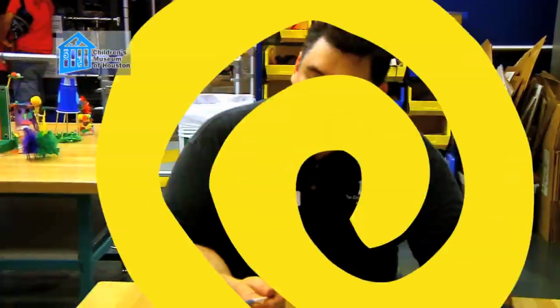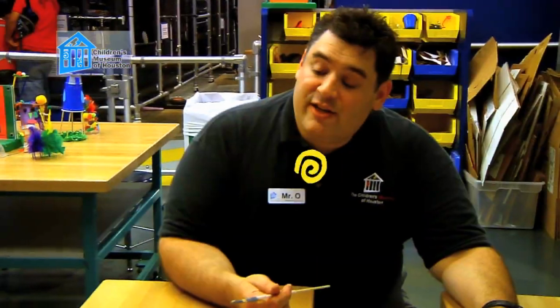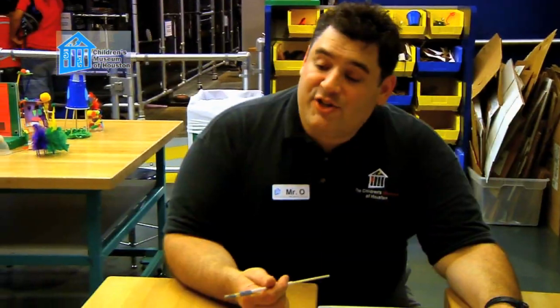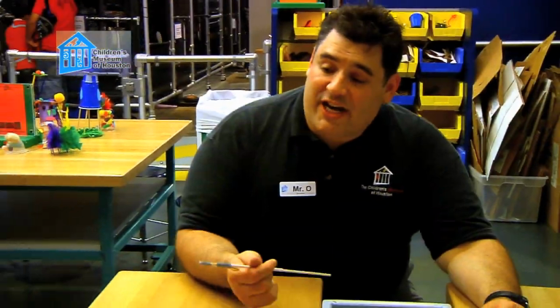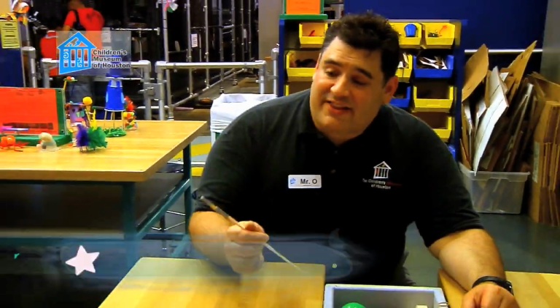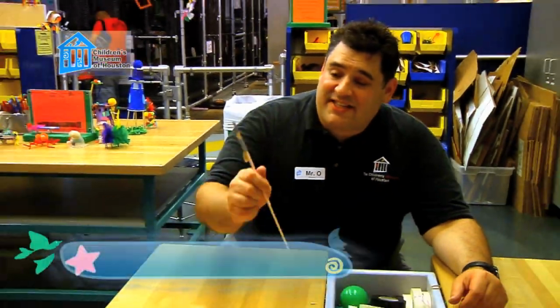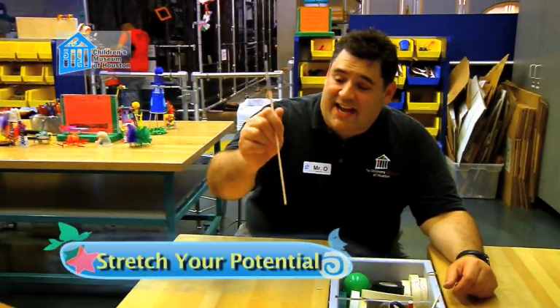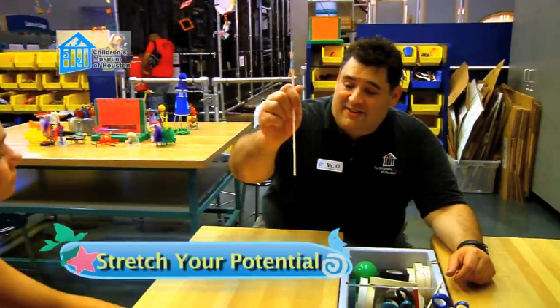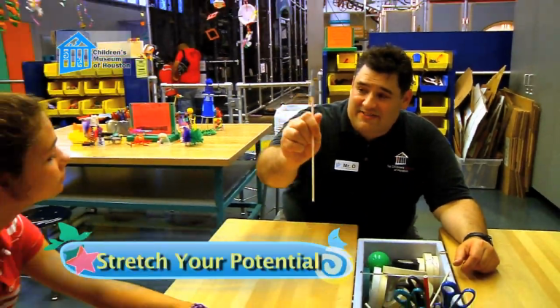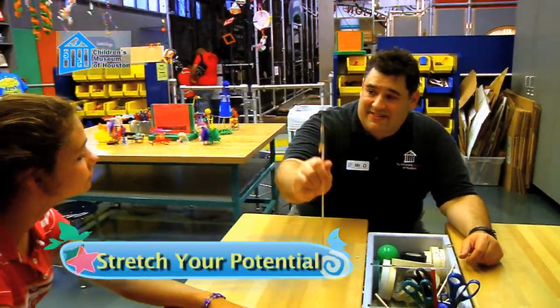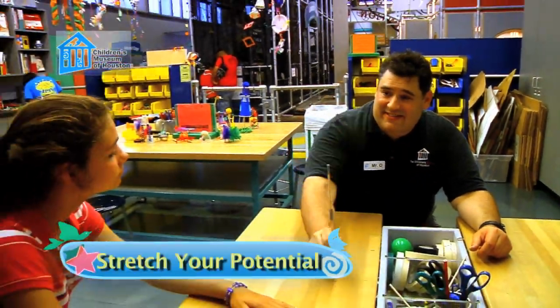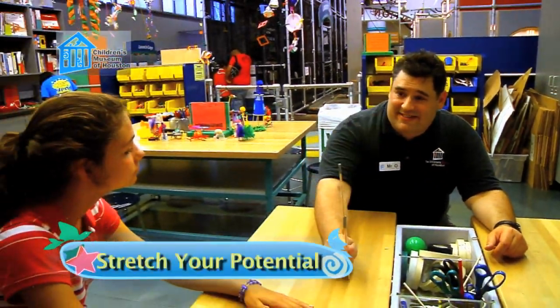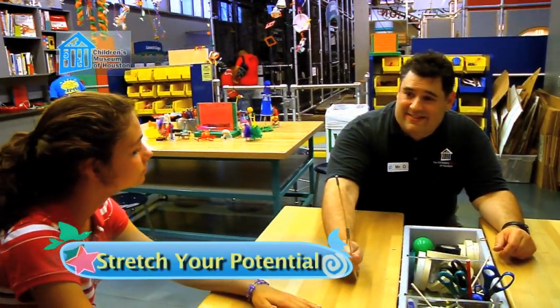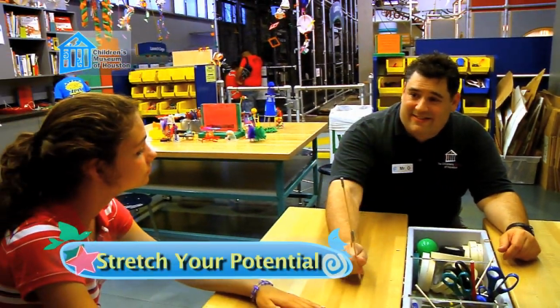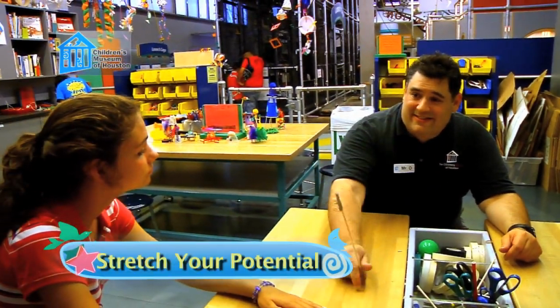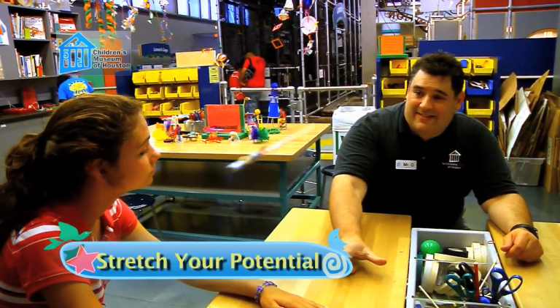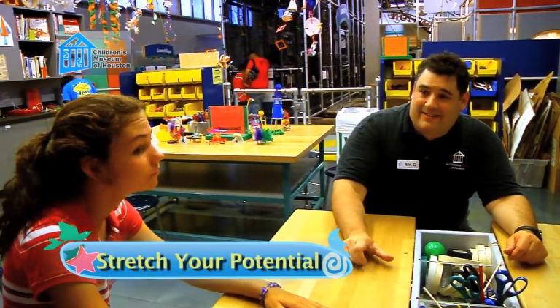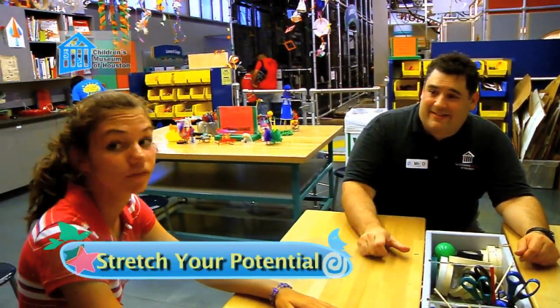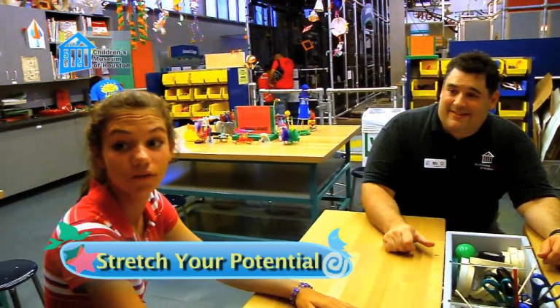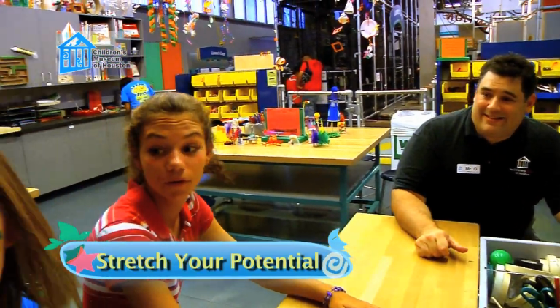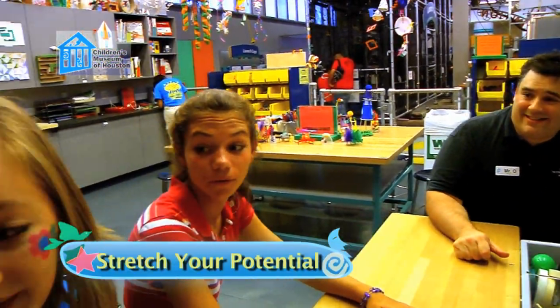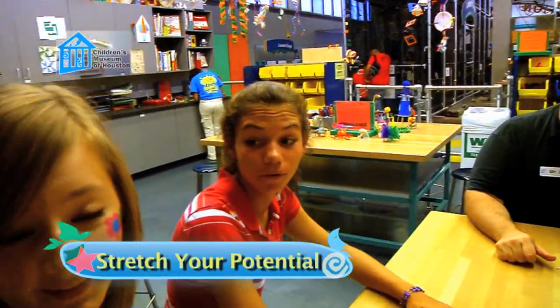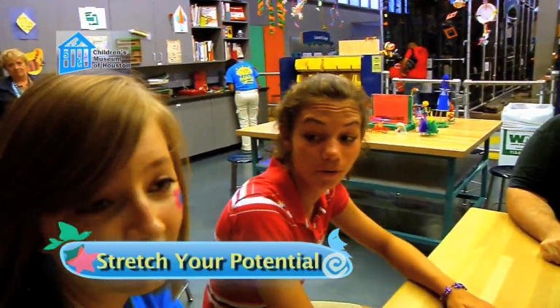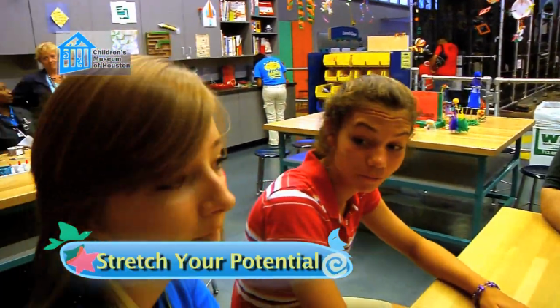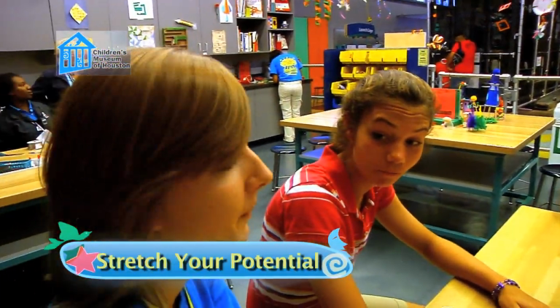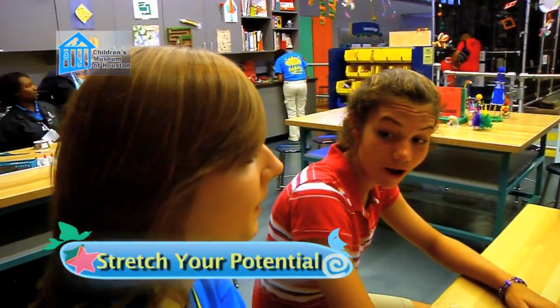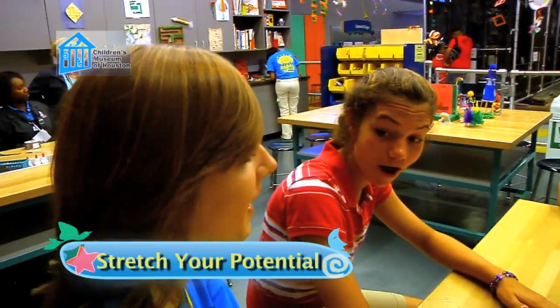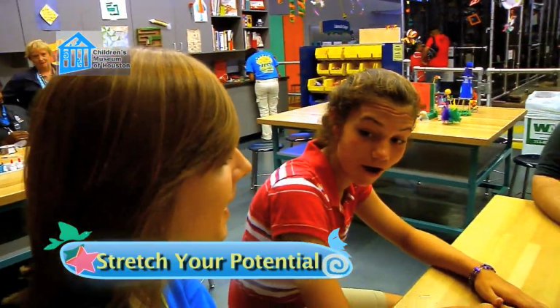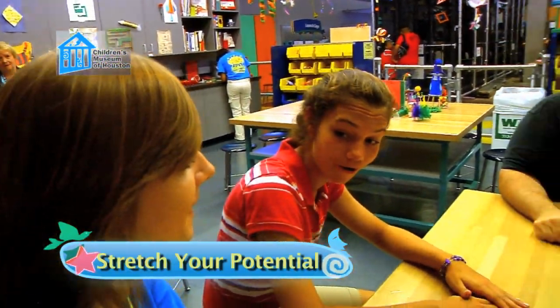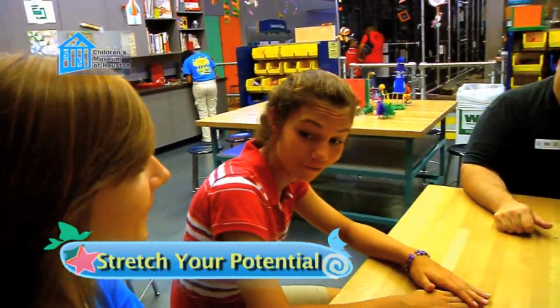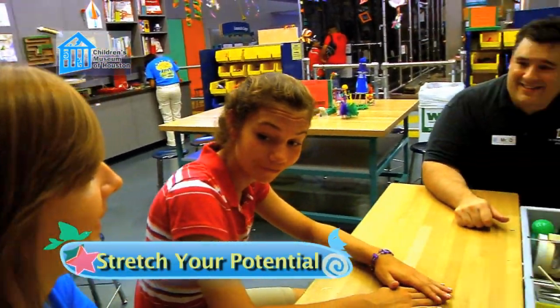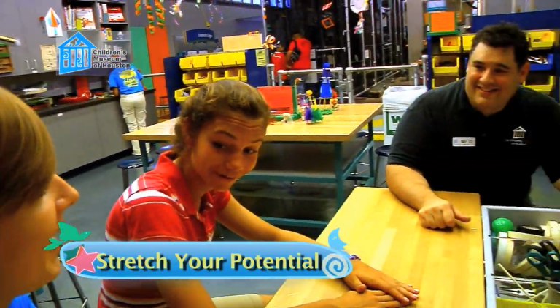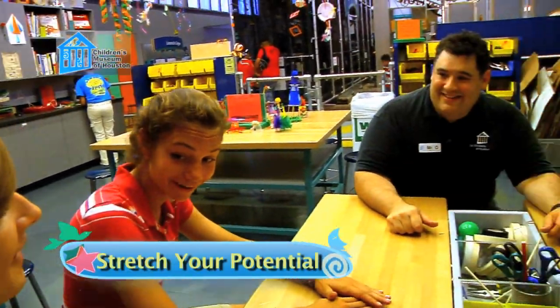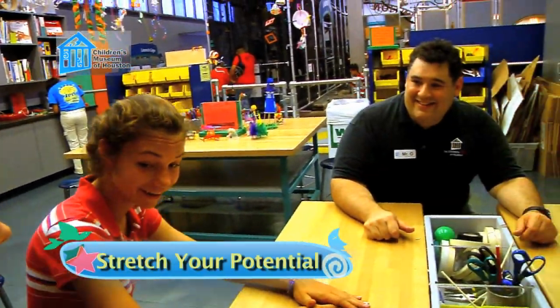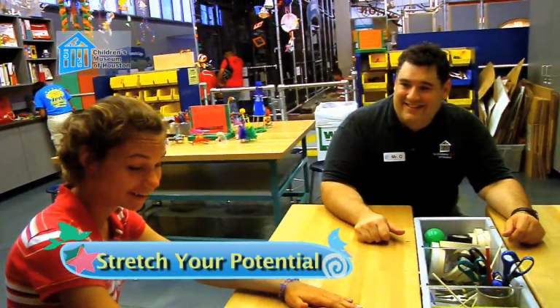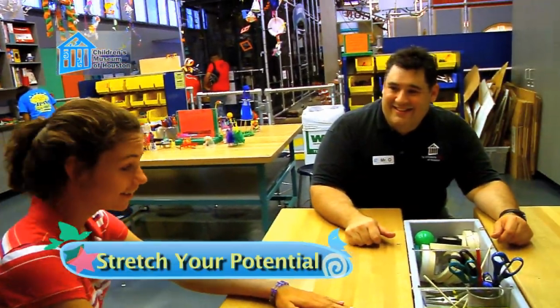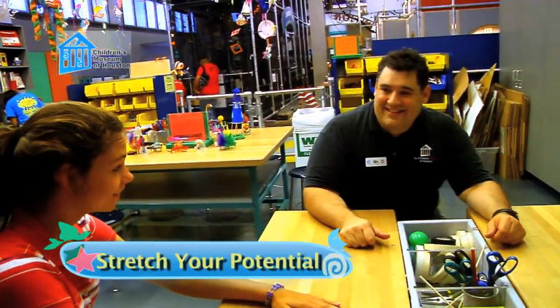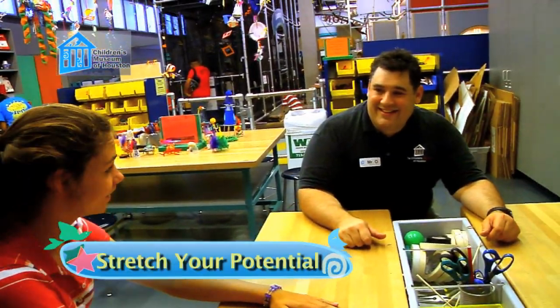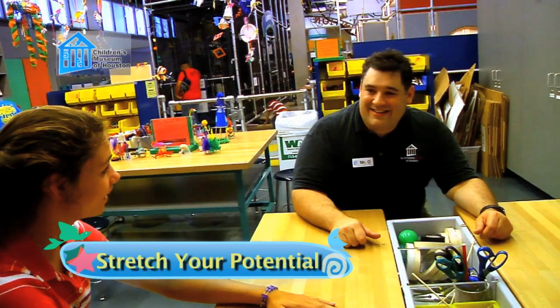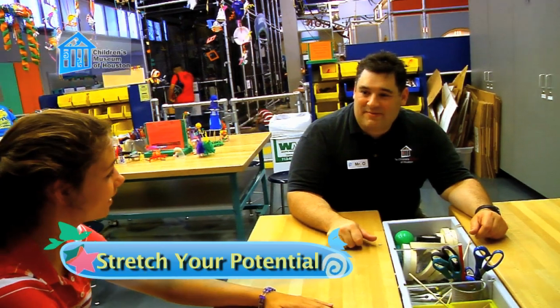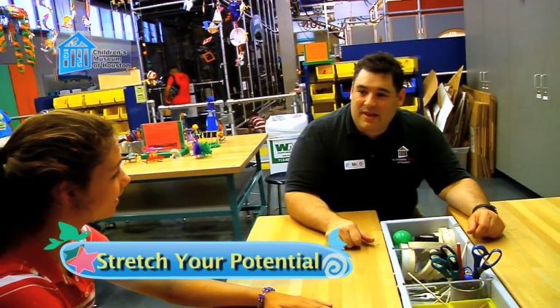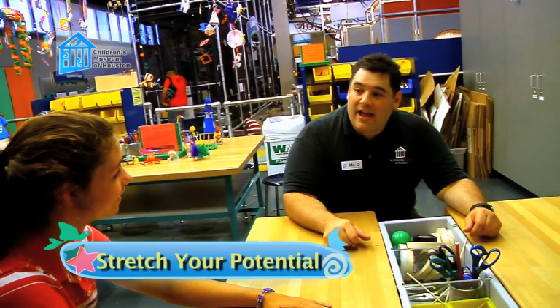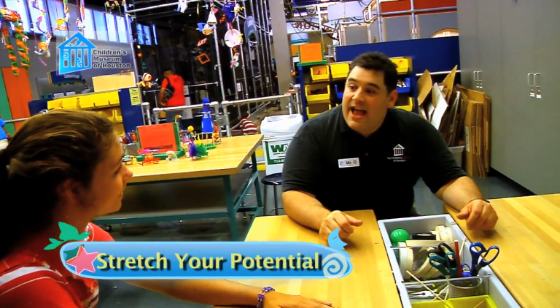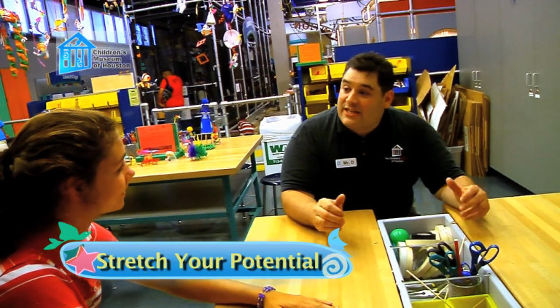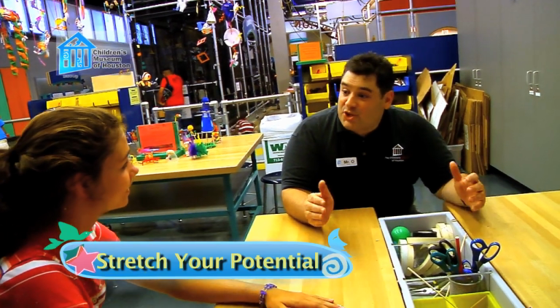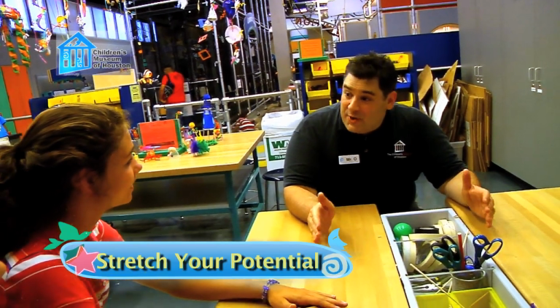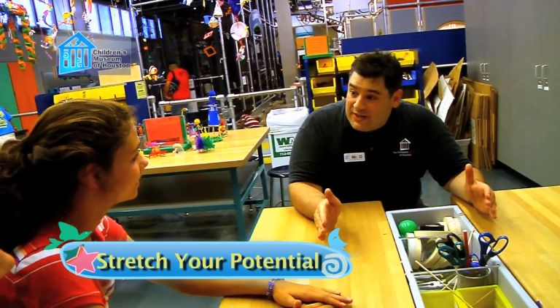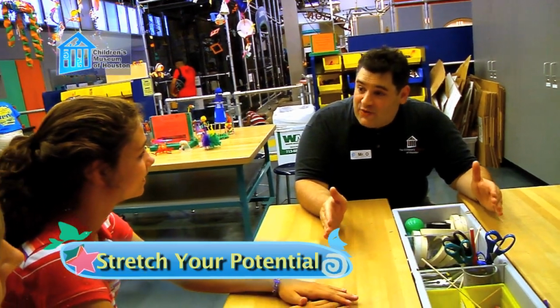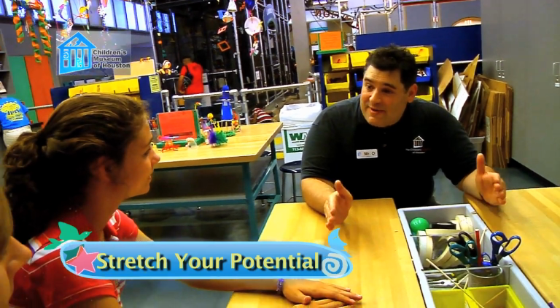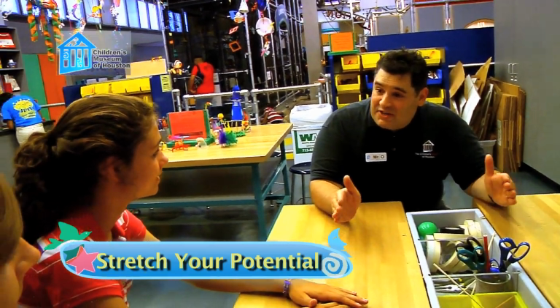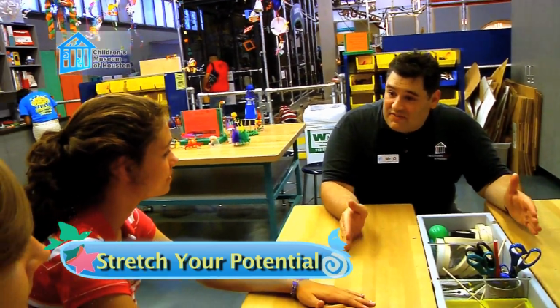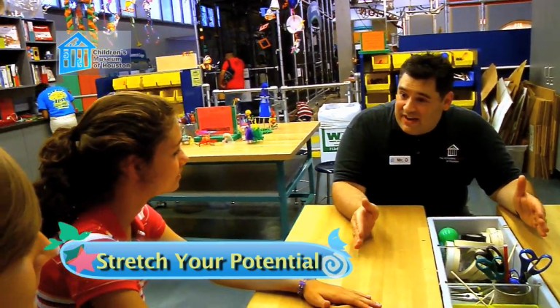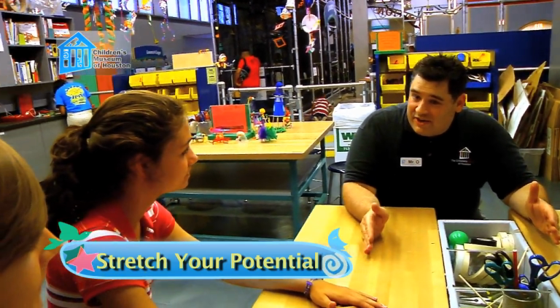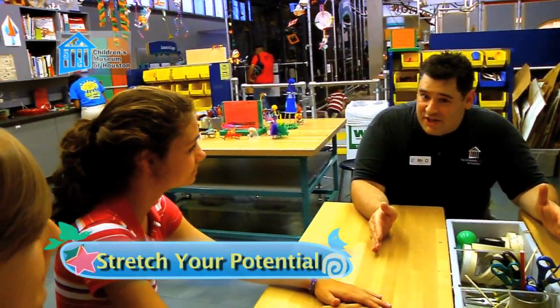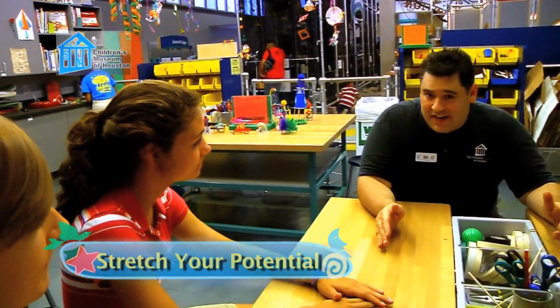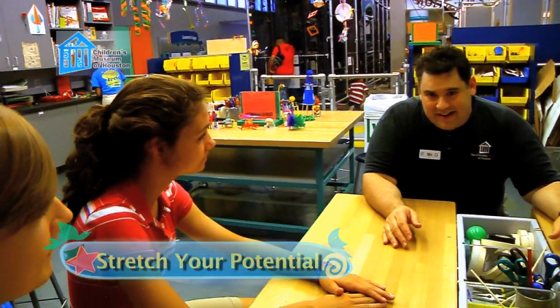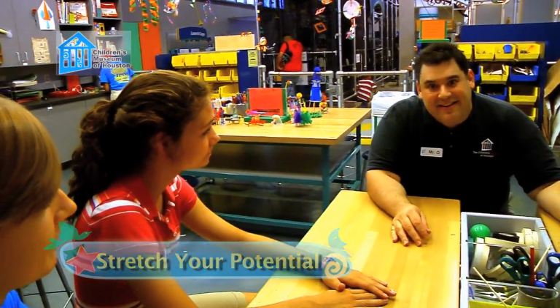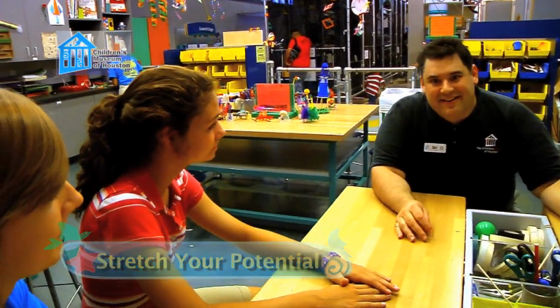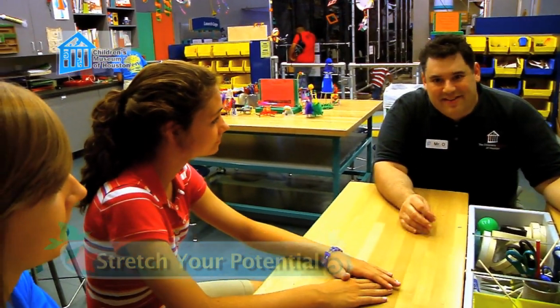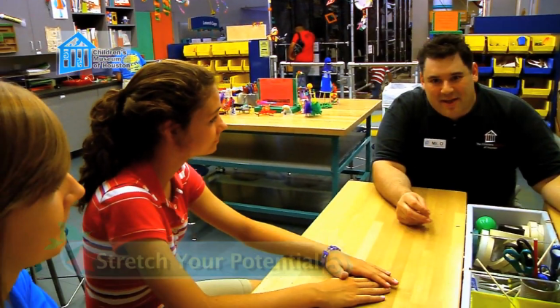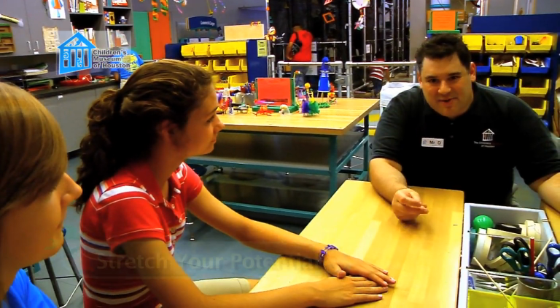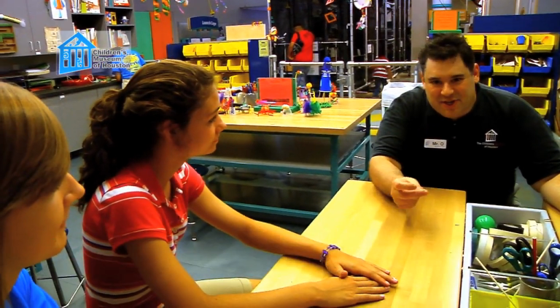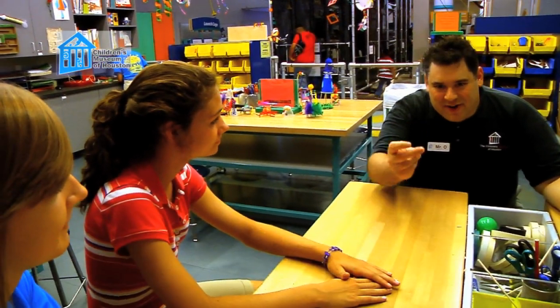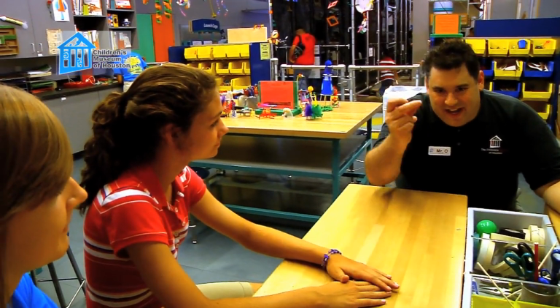Check this out. Whoa! How does that work? It's transformation of energy. Let me show you.